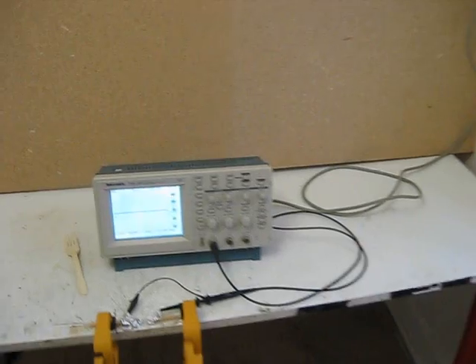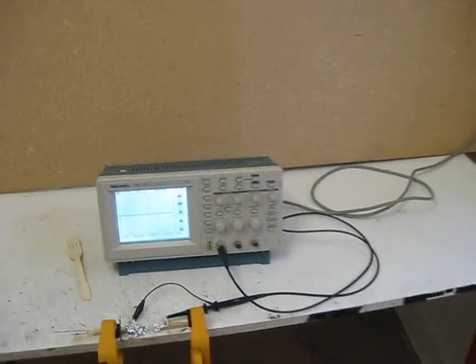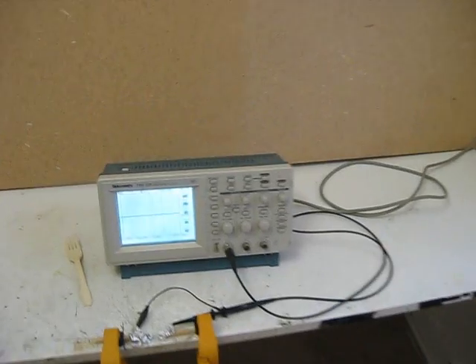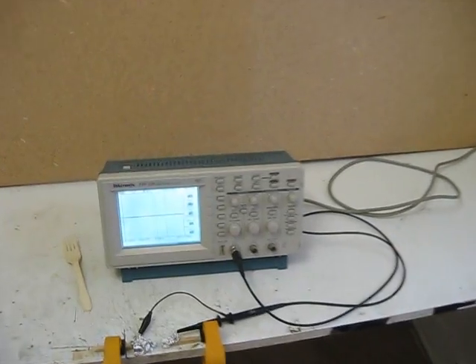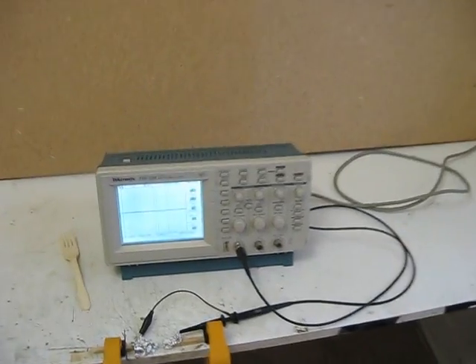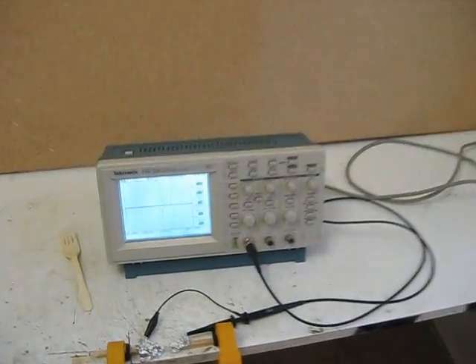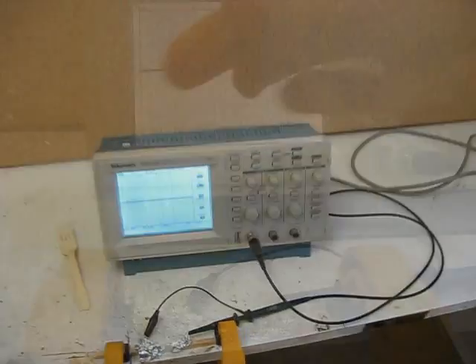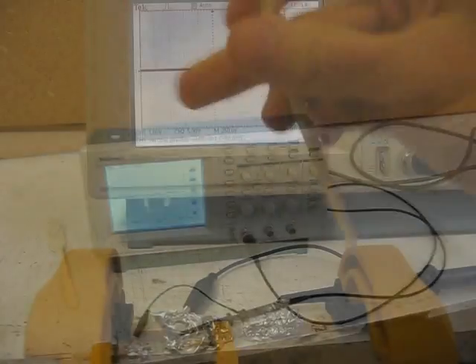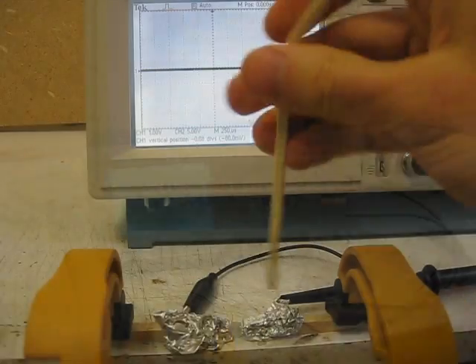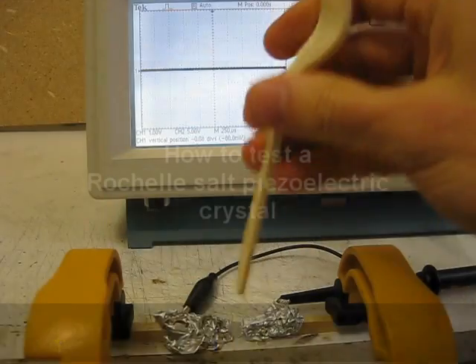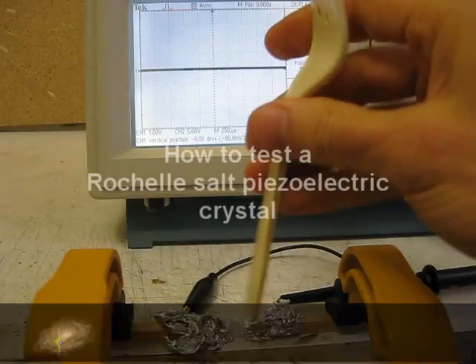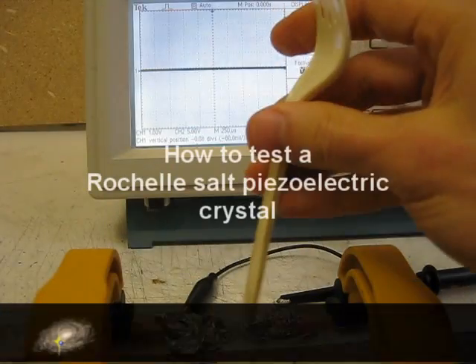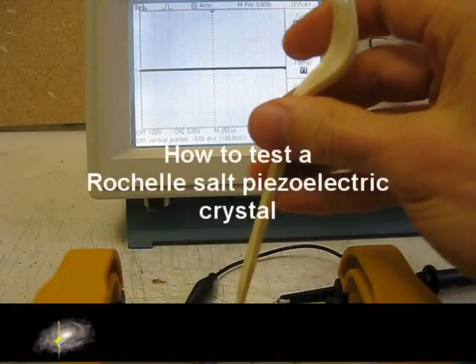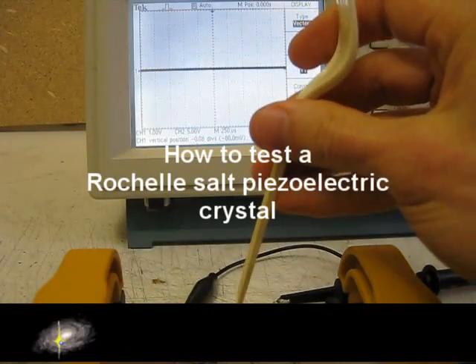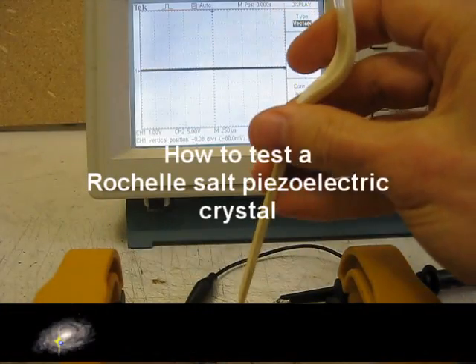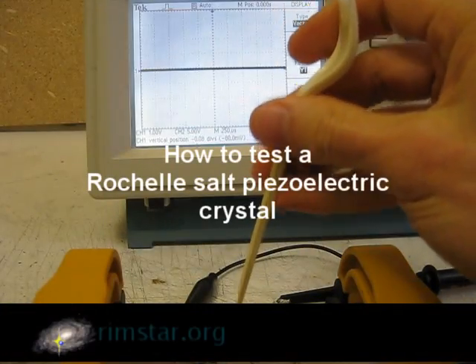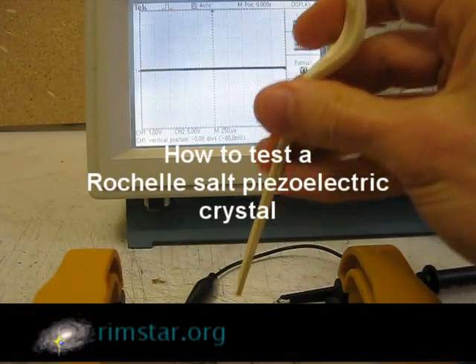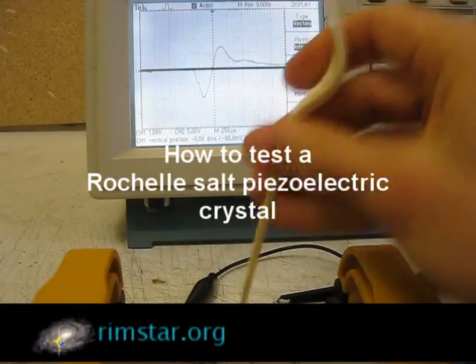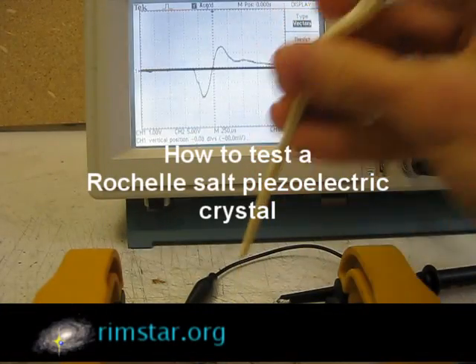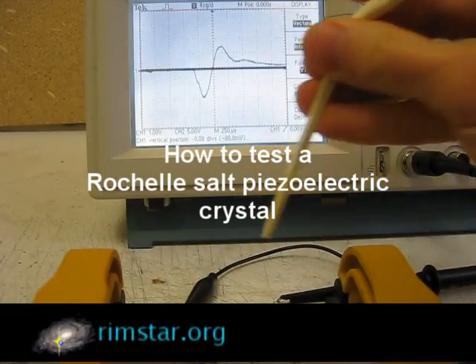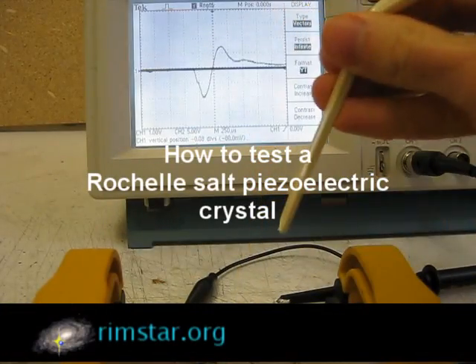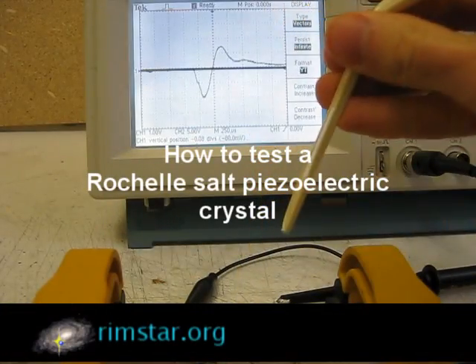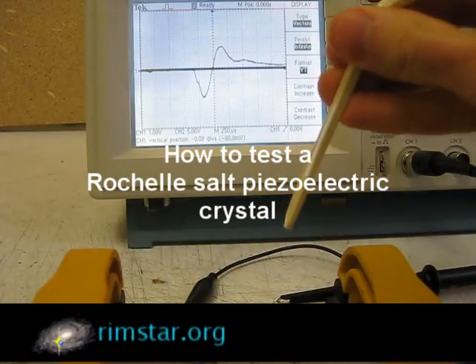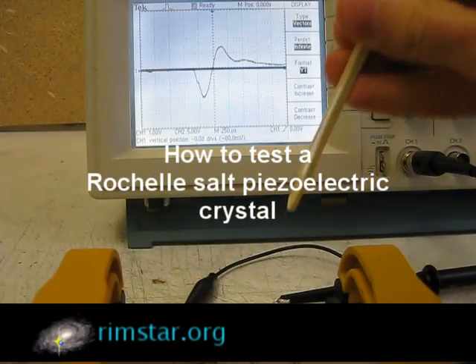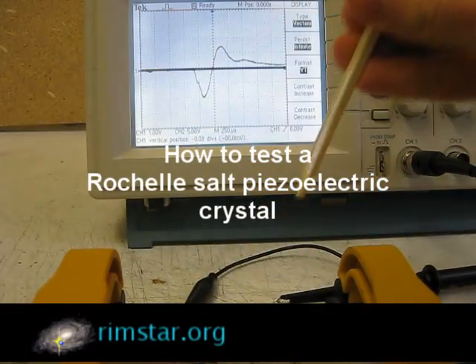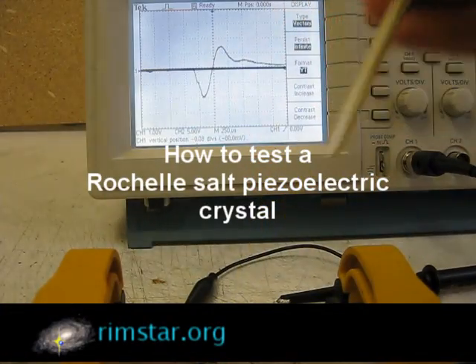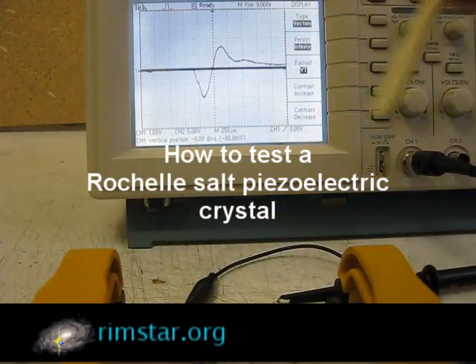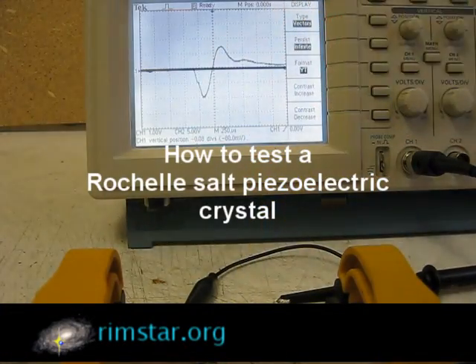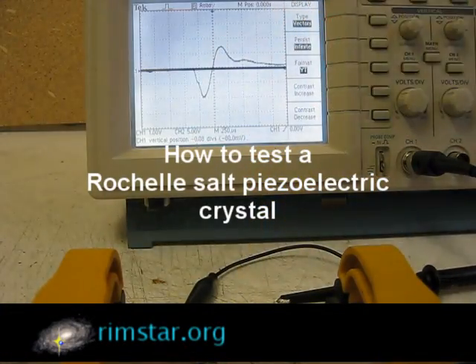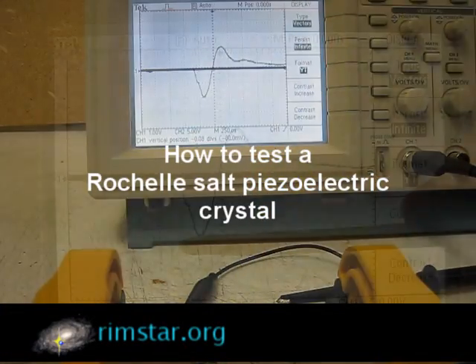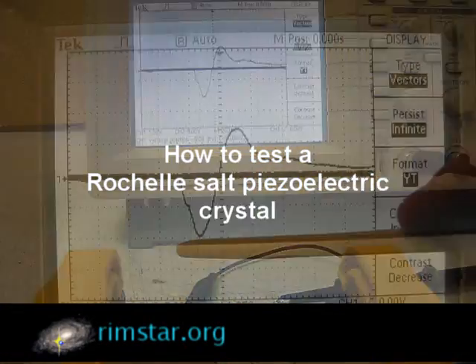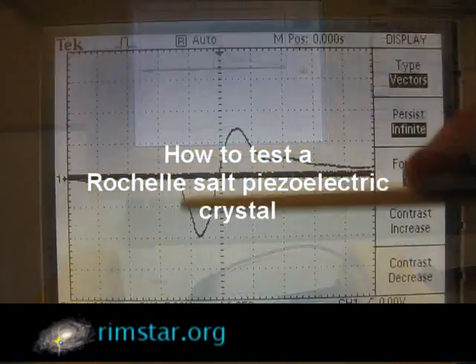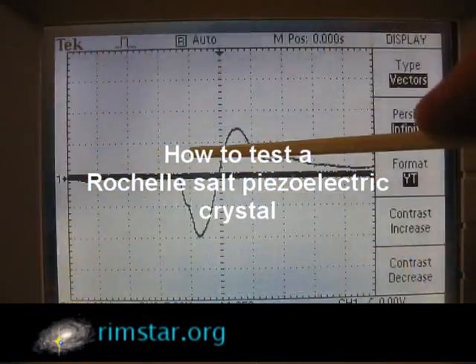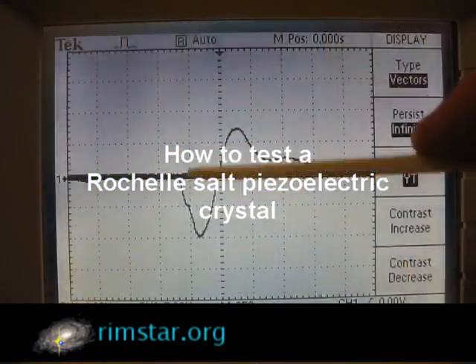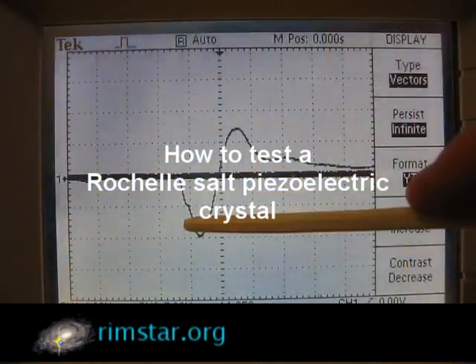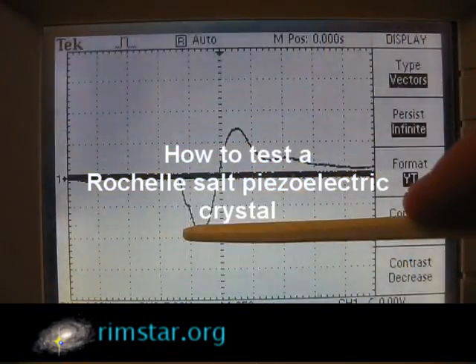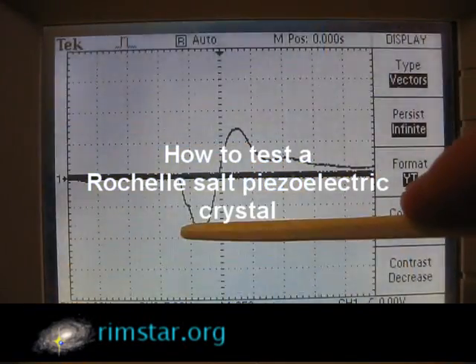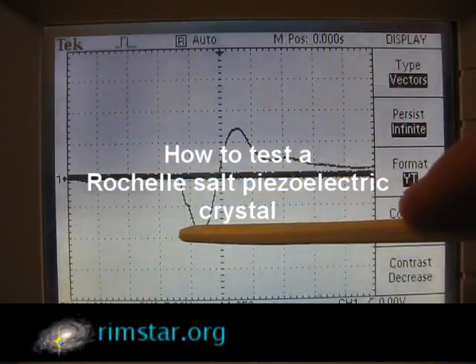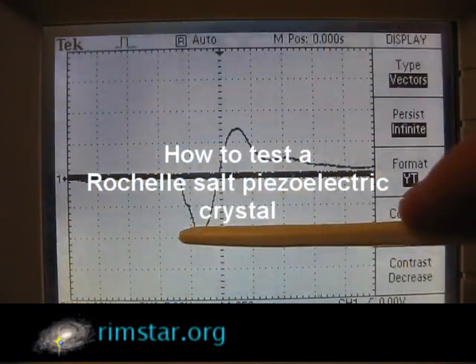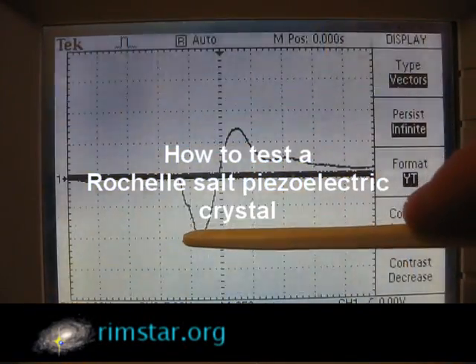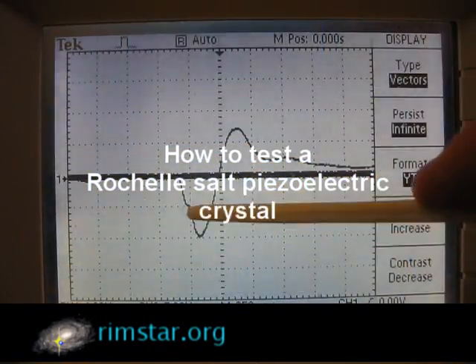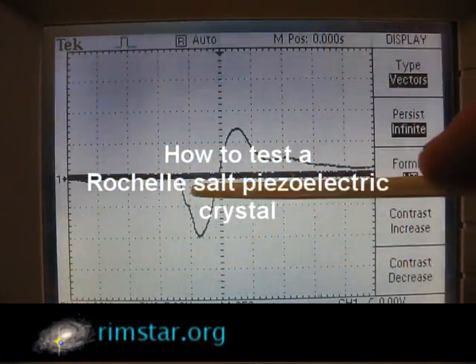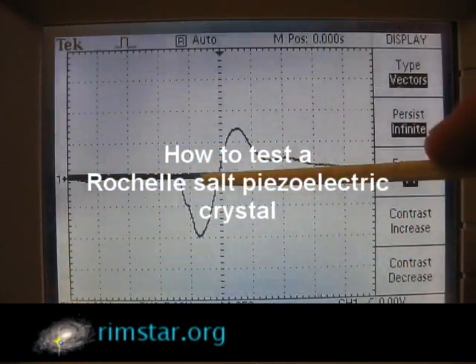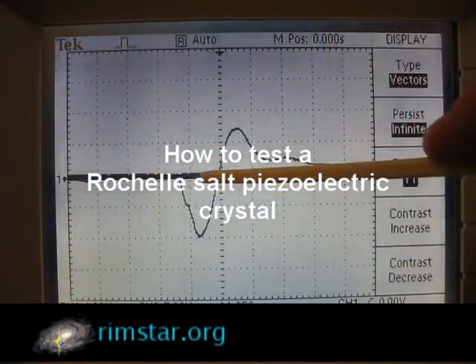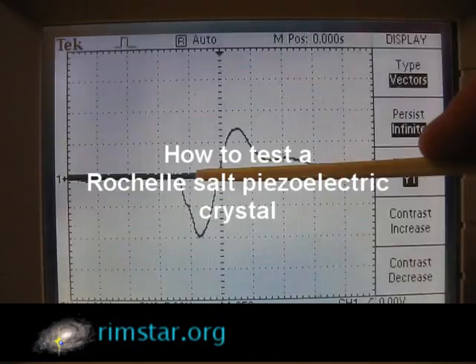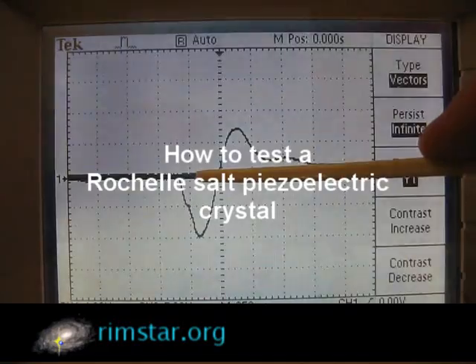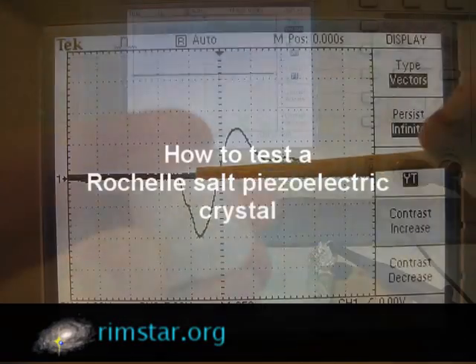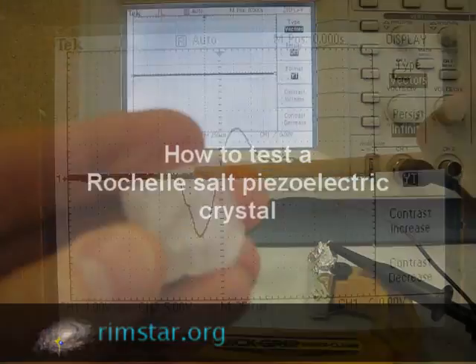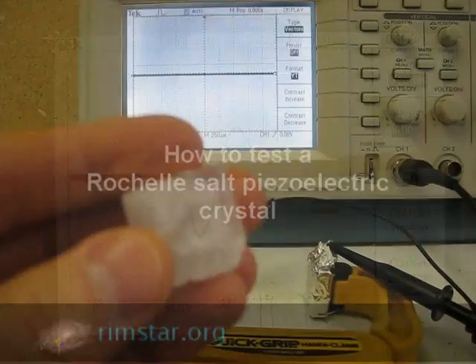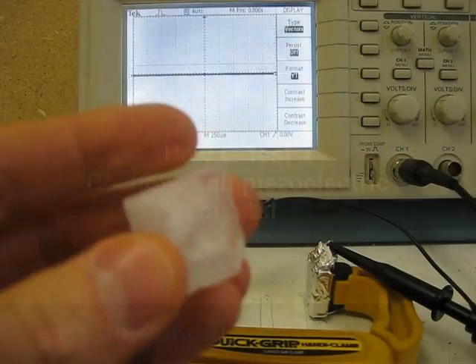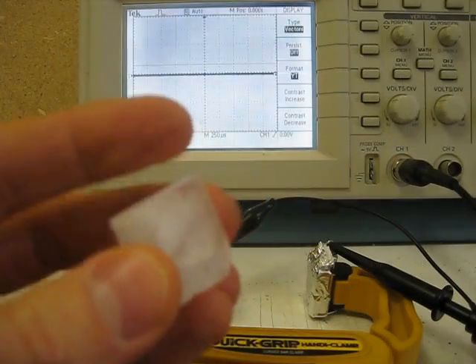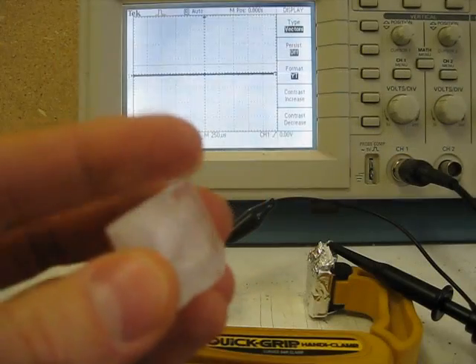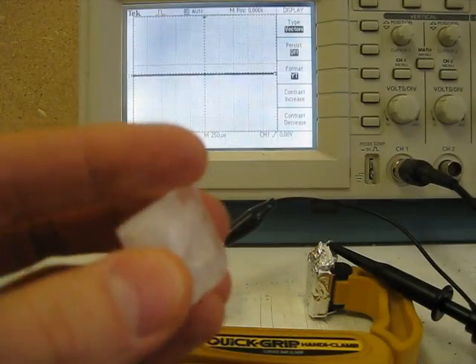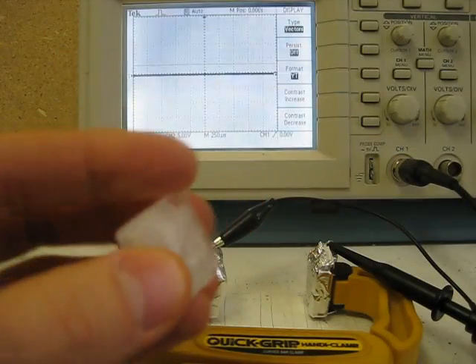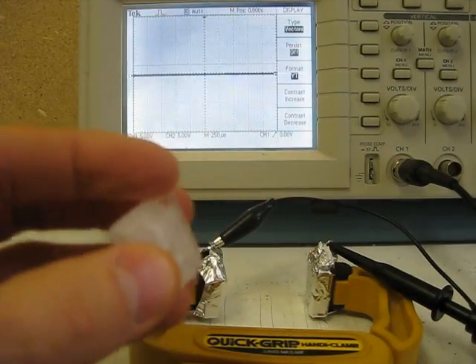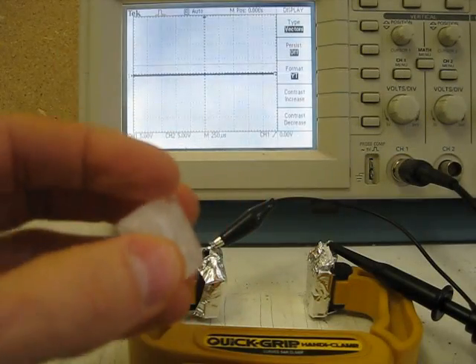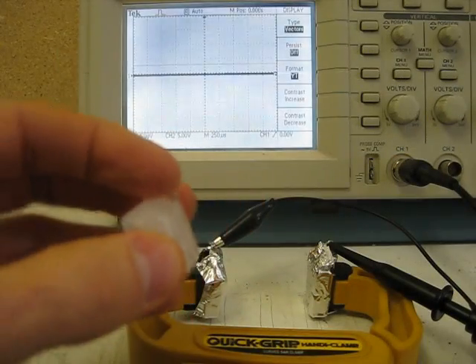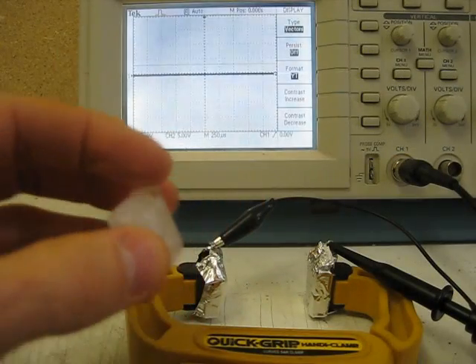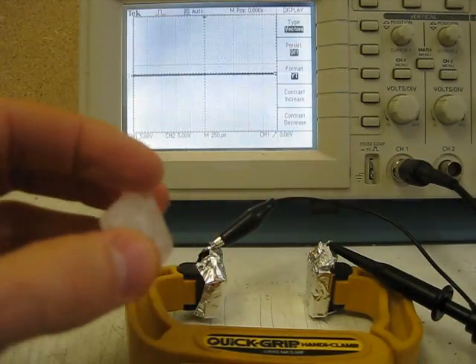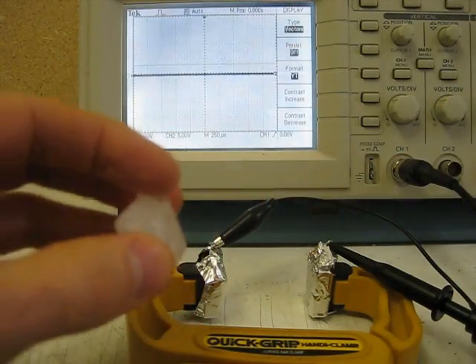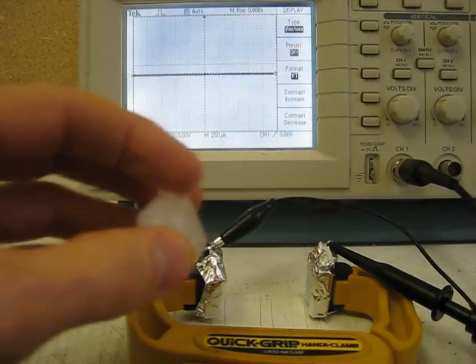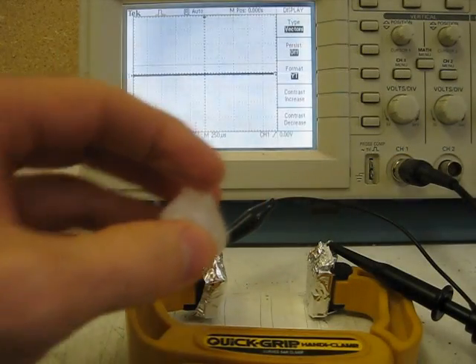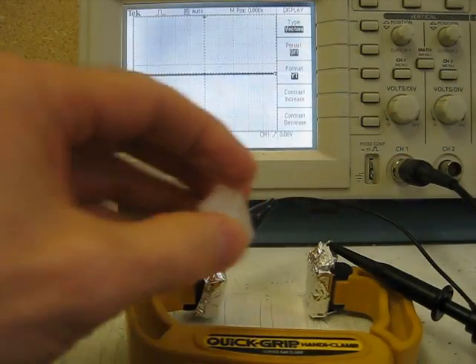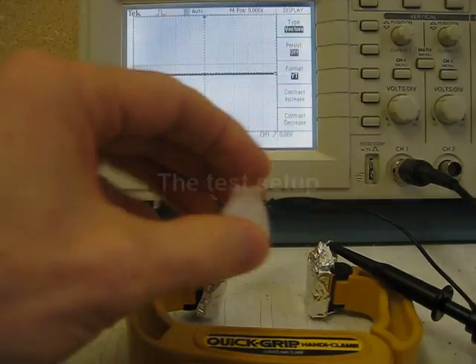Hi everybody. In my previous video I showed you step by step how to make a Rochelle Salt piezoelectric crystal. Now I'll show you how to test it.